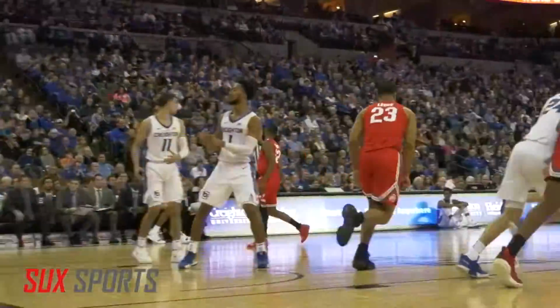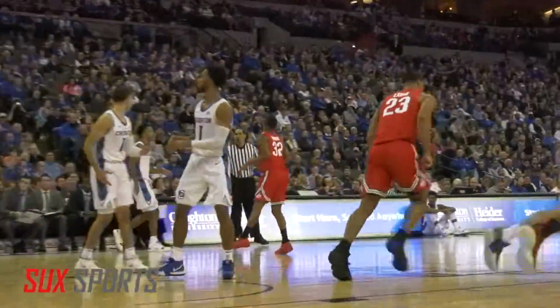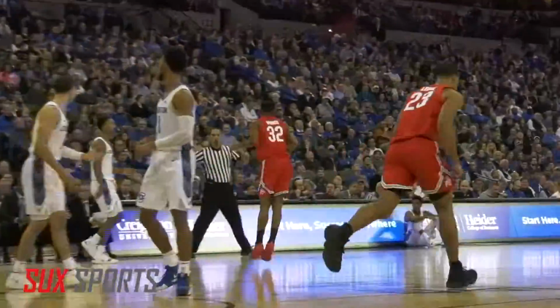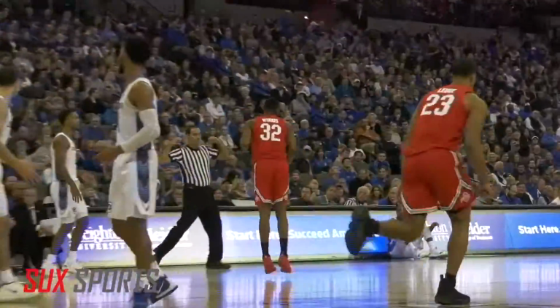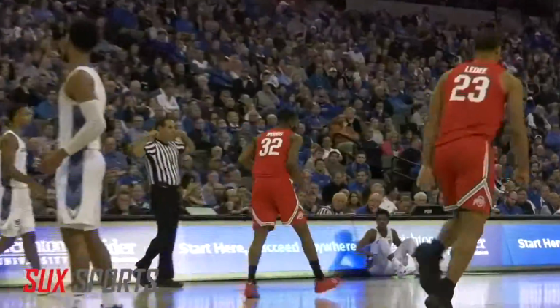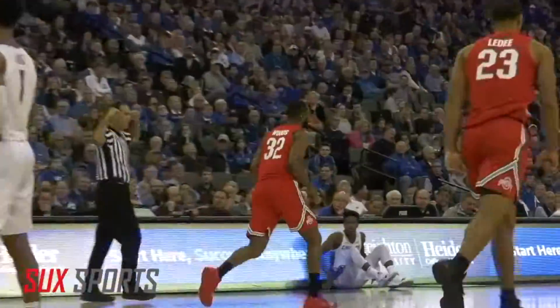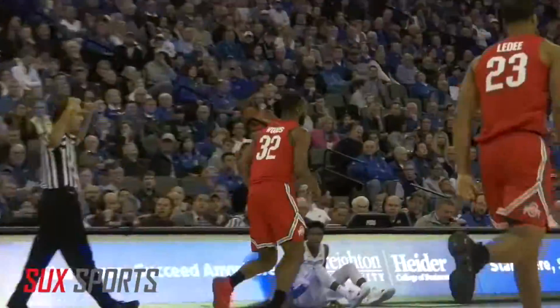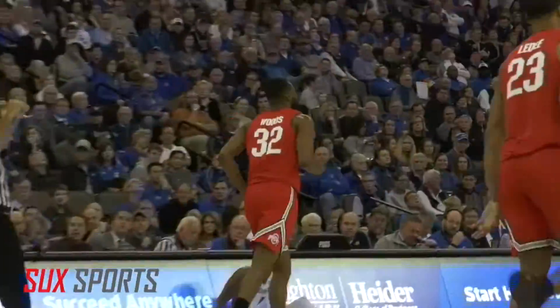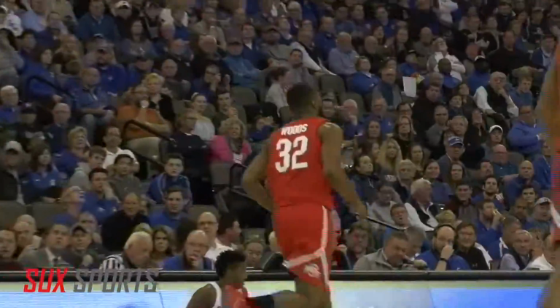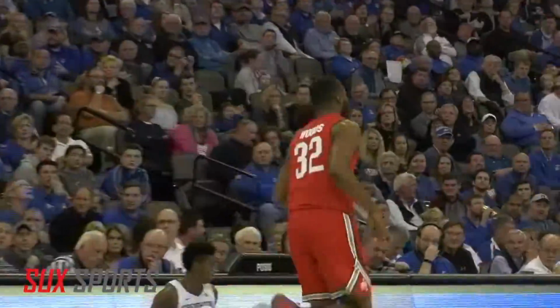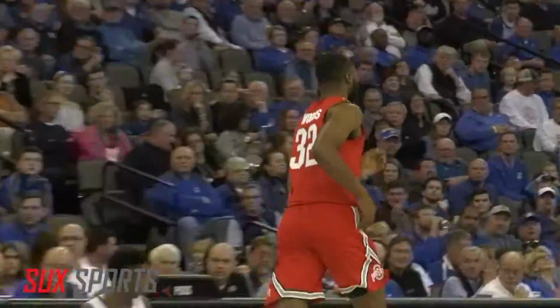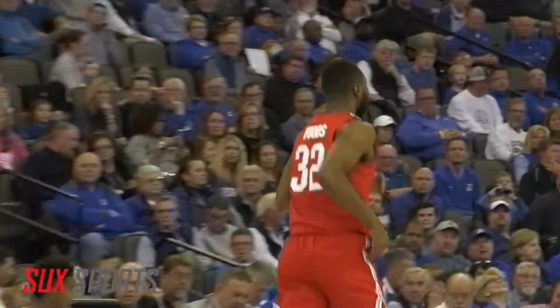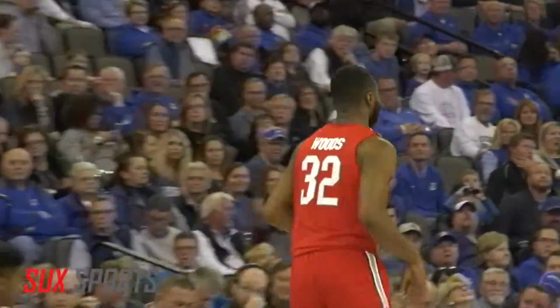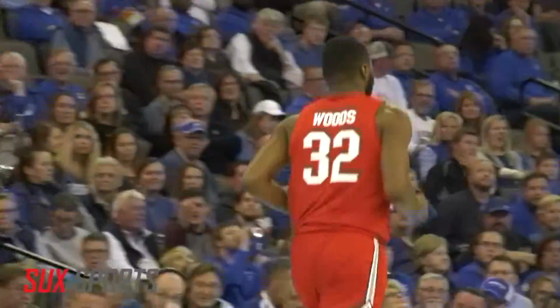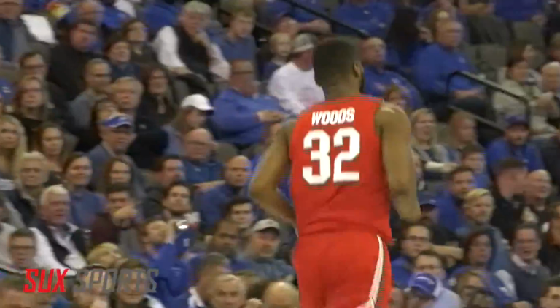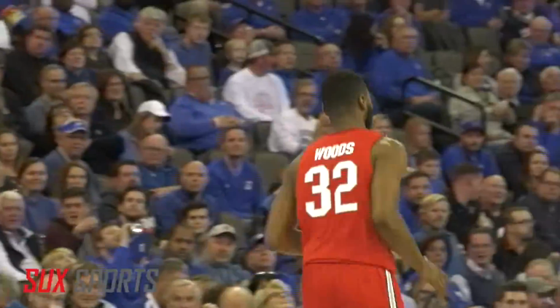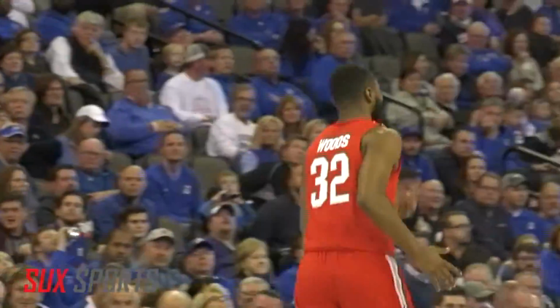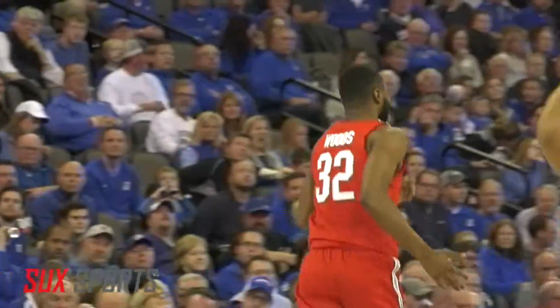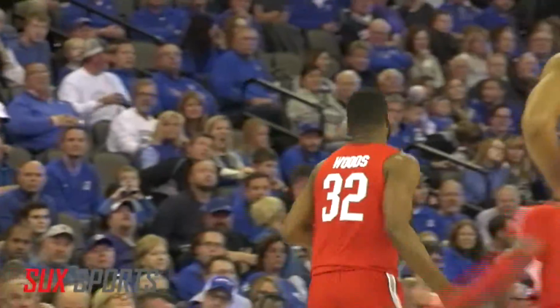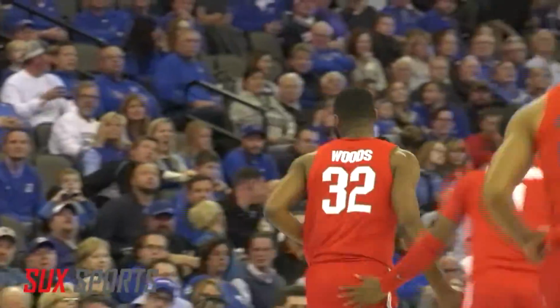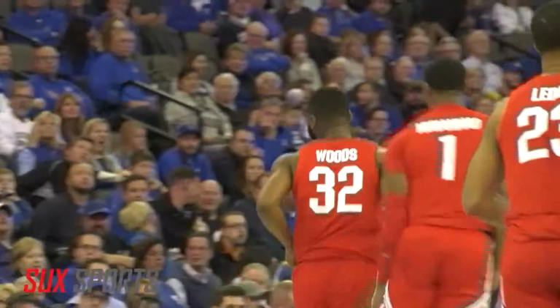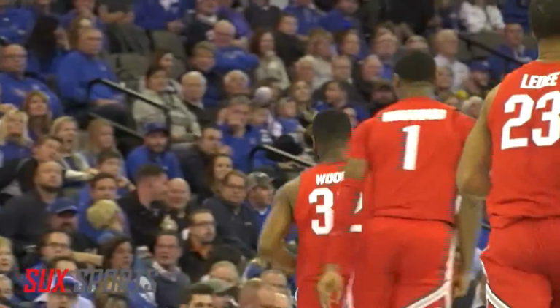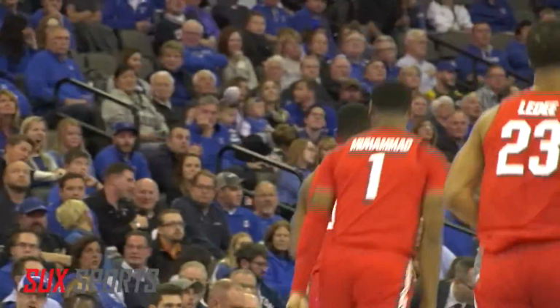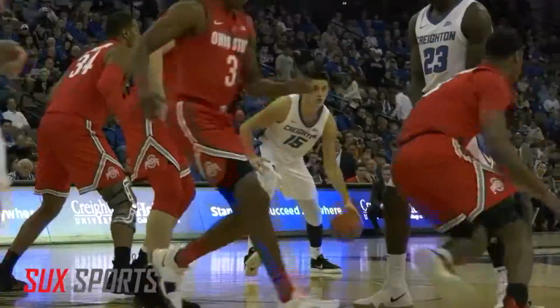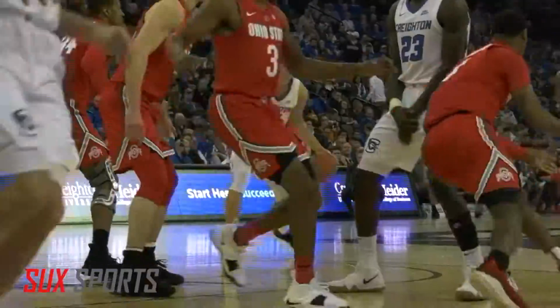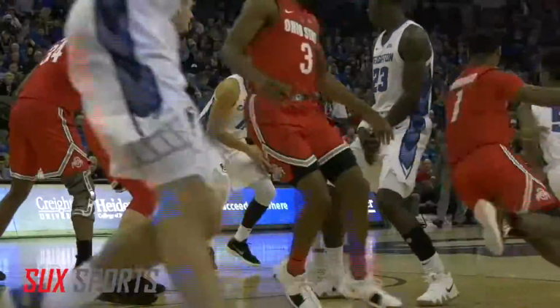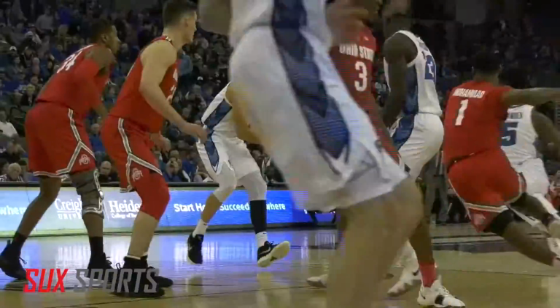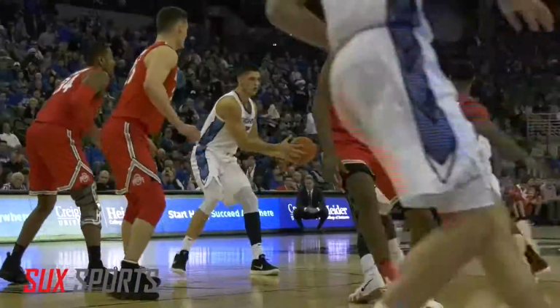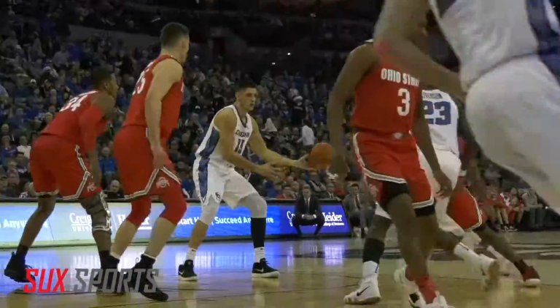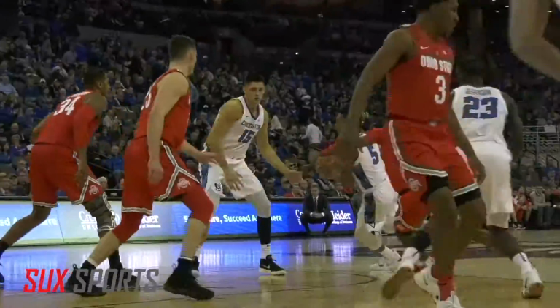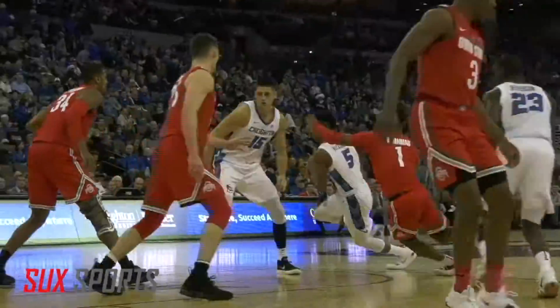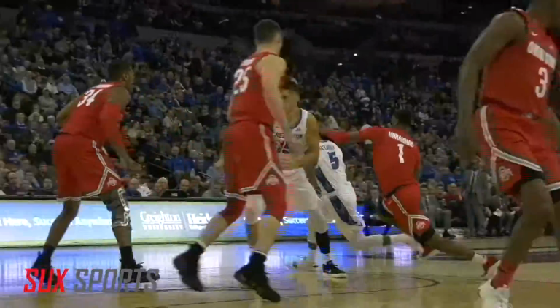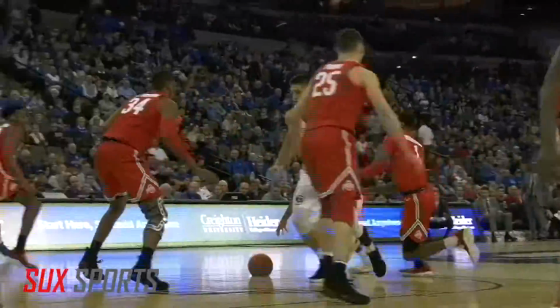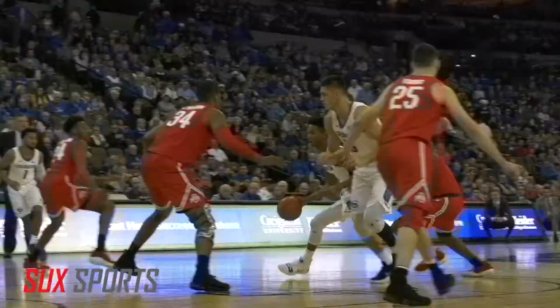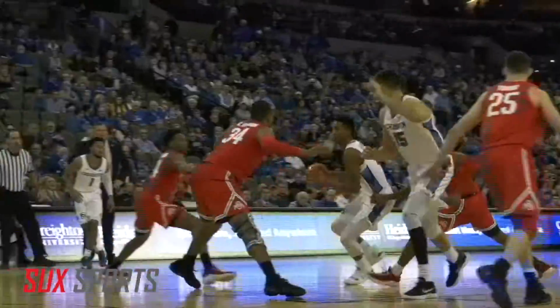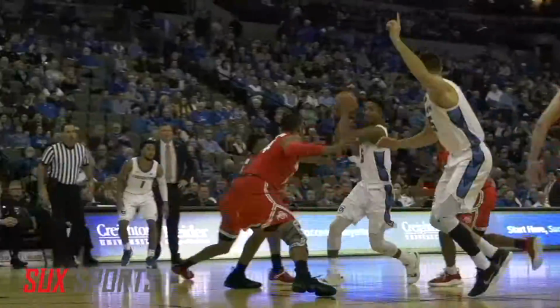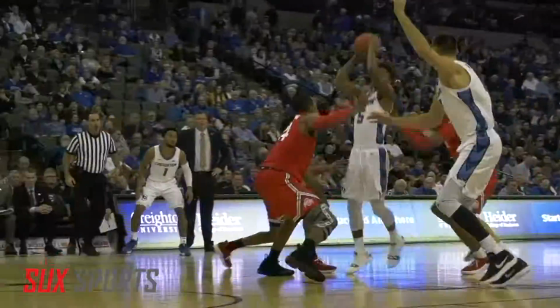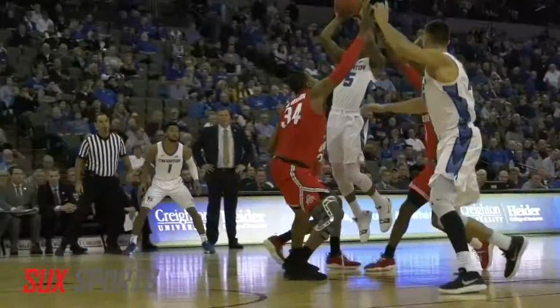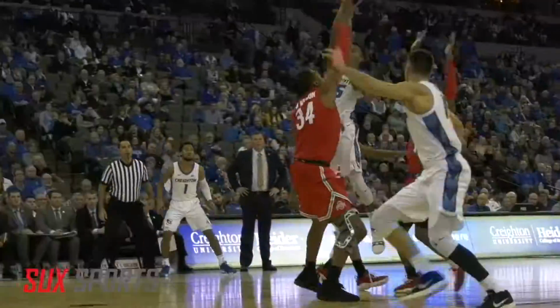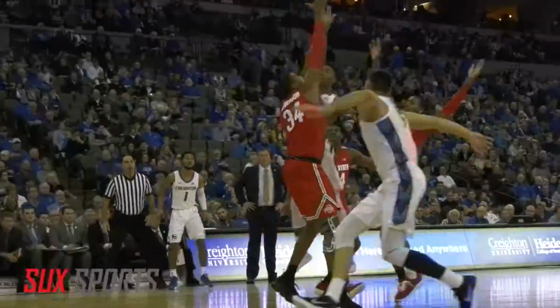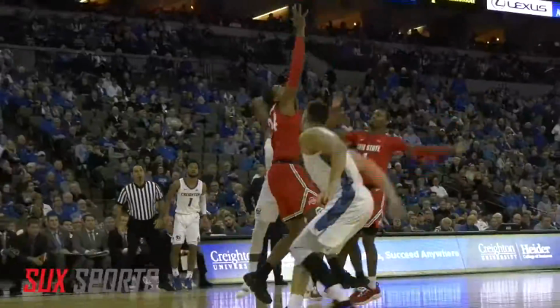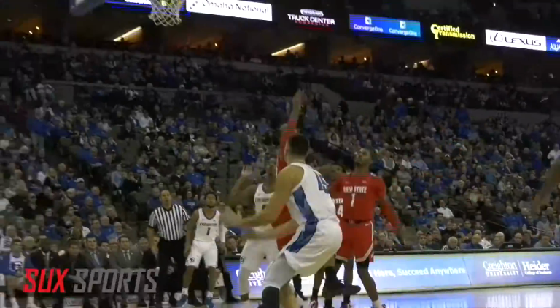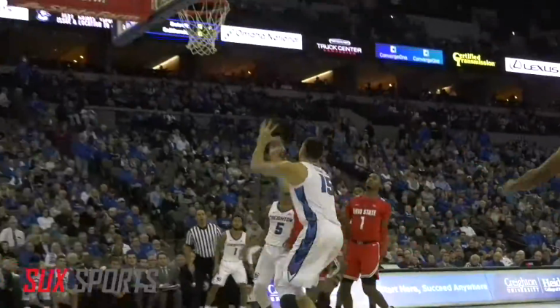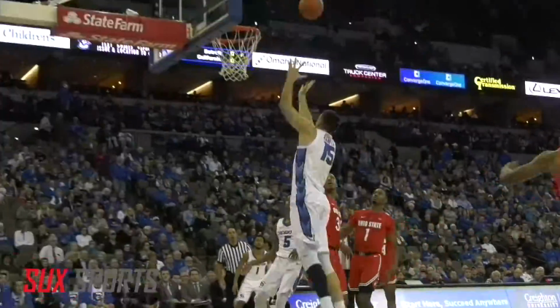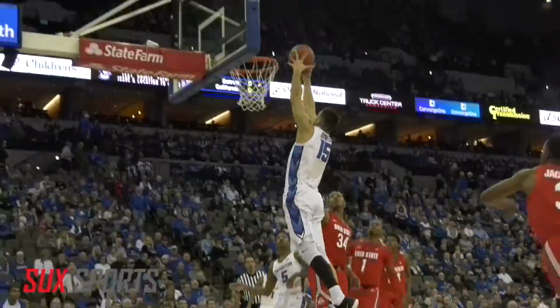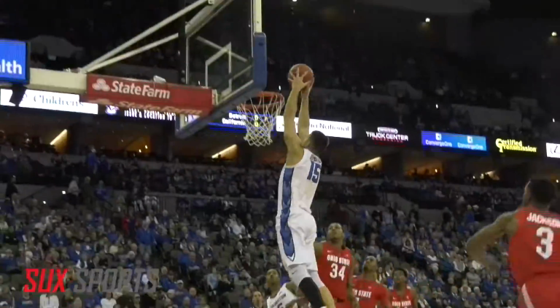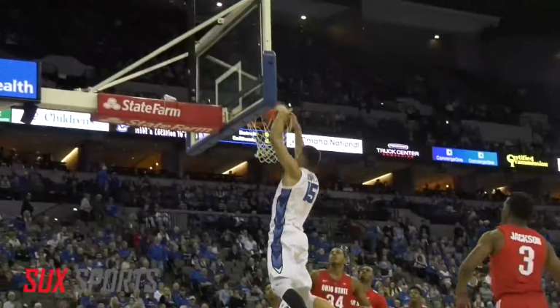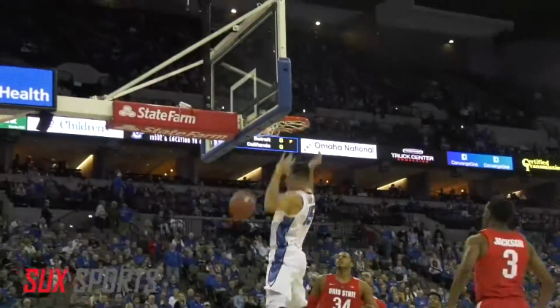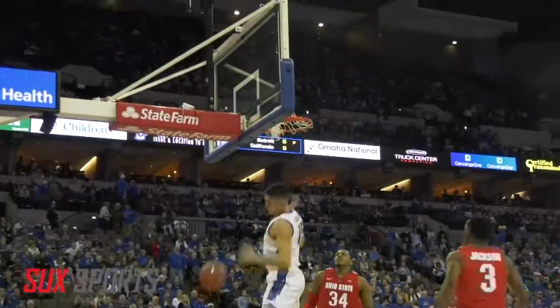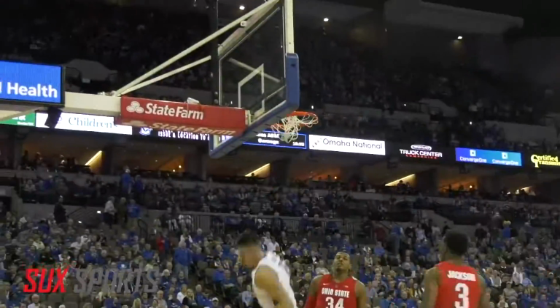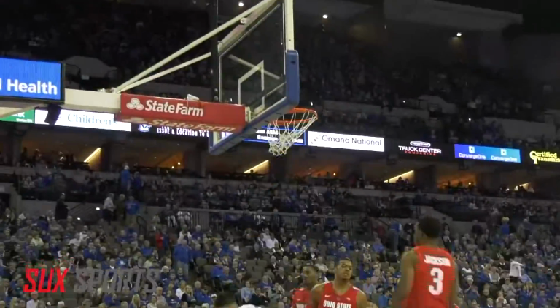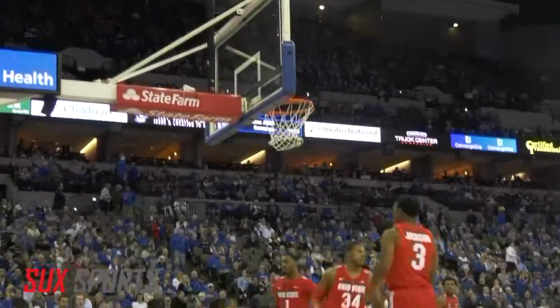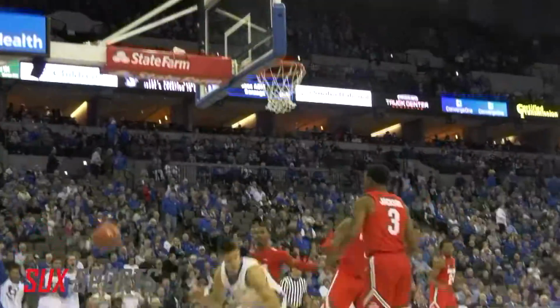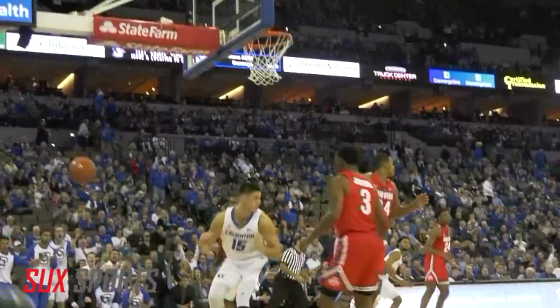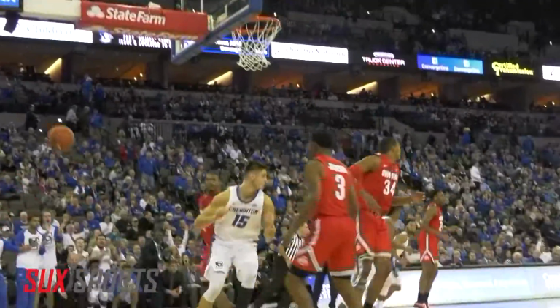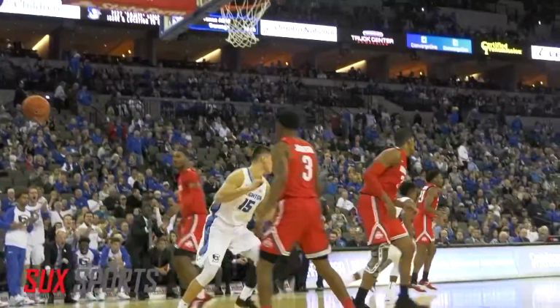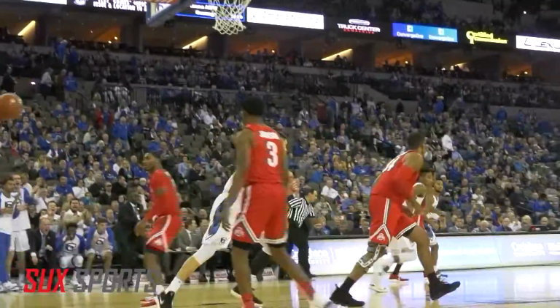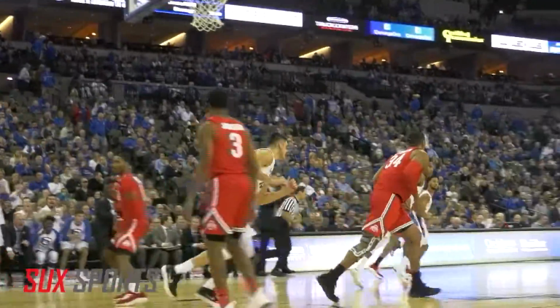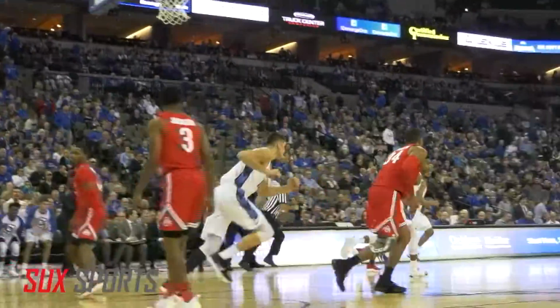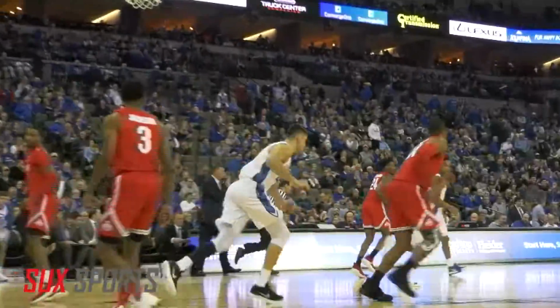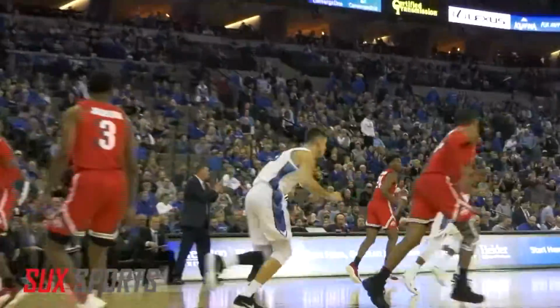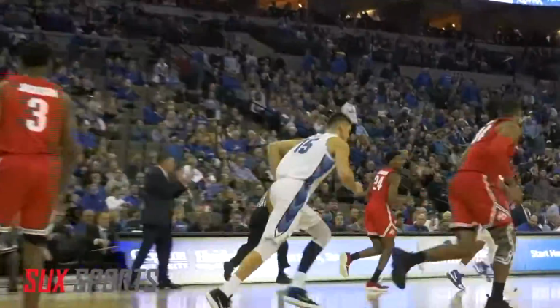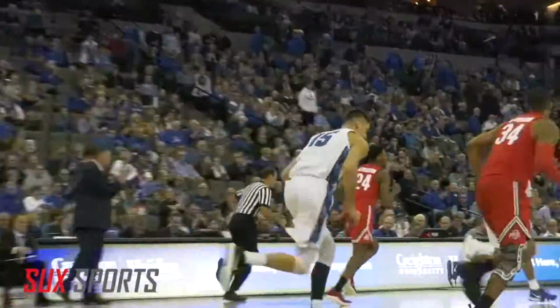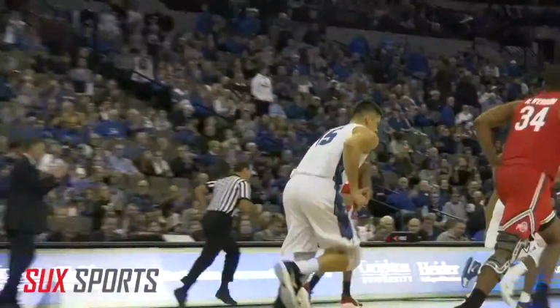Buckeyes up 12 at the break. Jays trying to get back in this one — Tyshawn Alexander to Martine Crumple for the alley-oop.